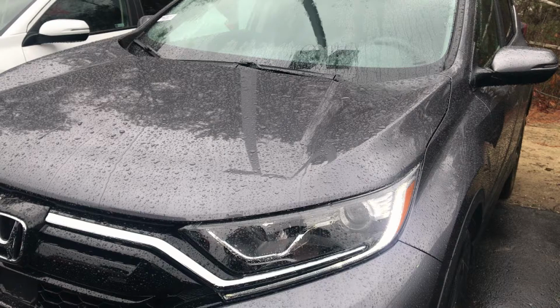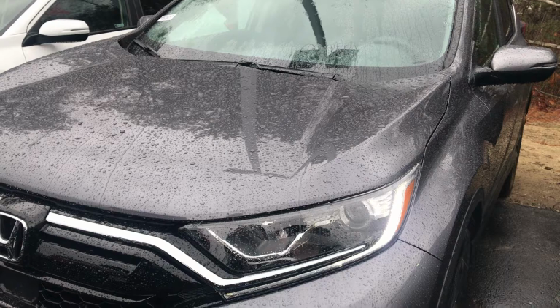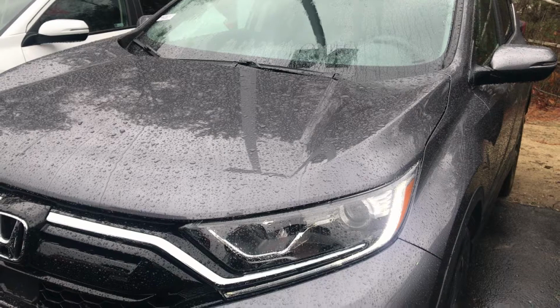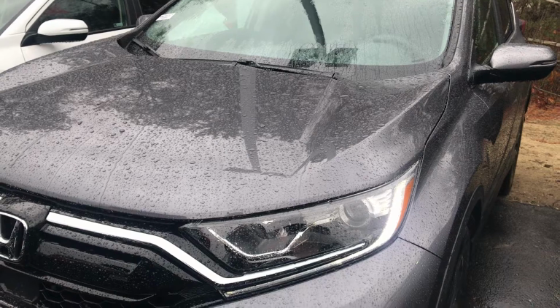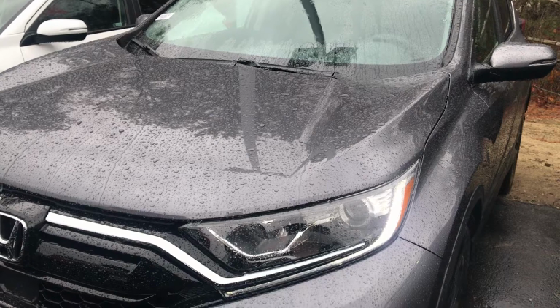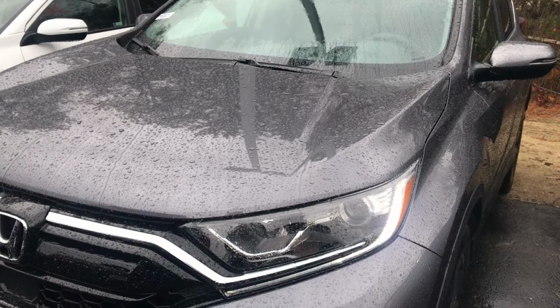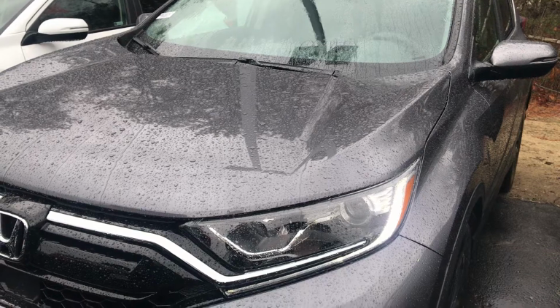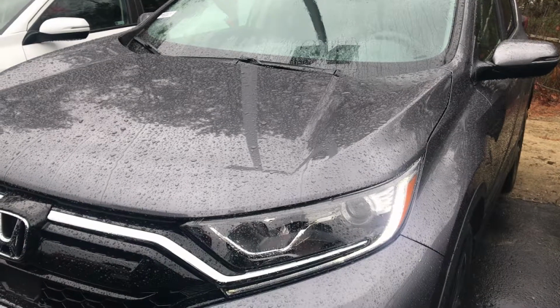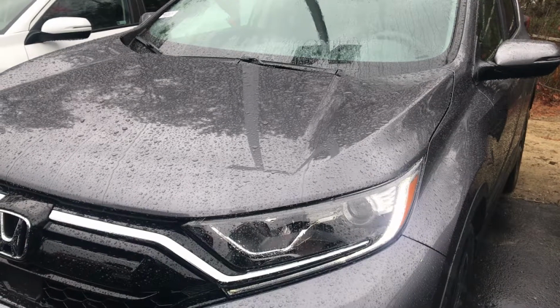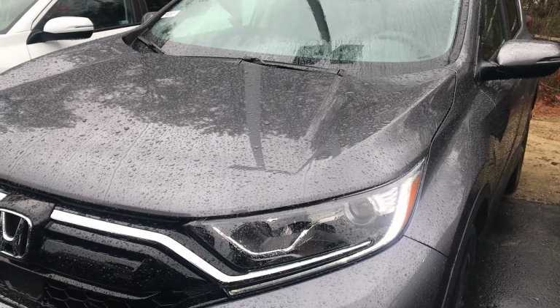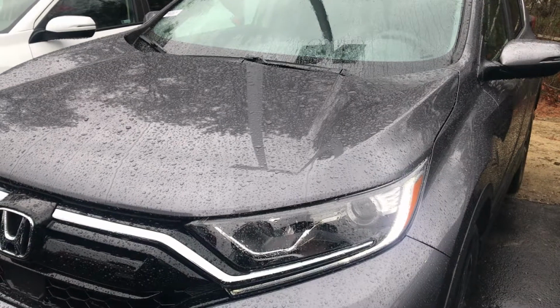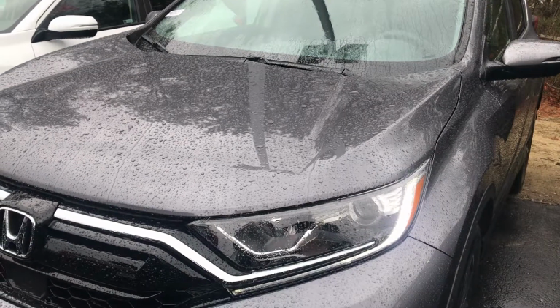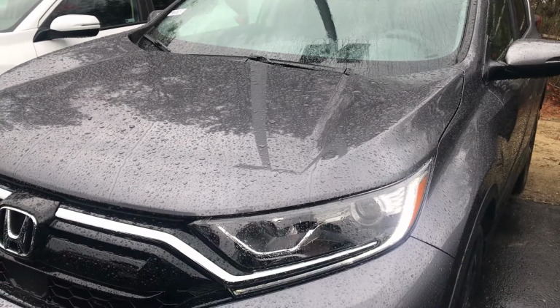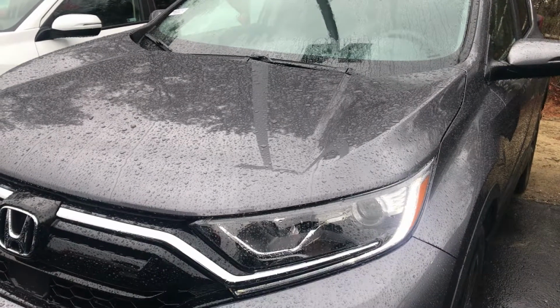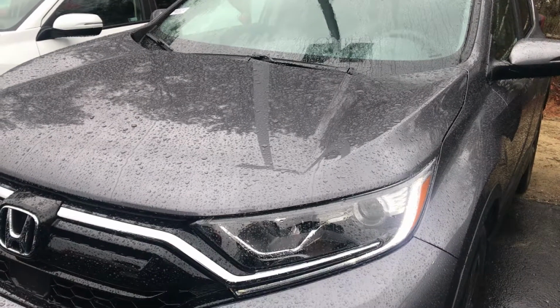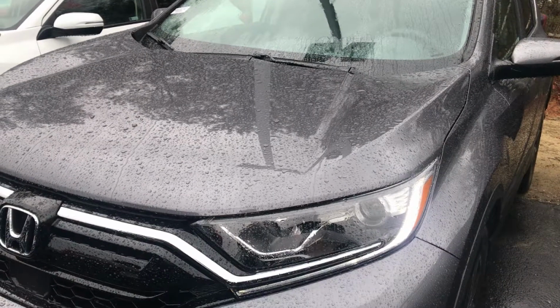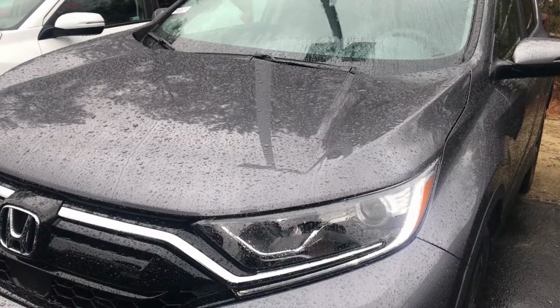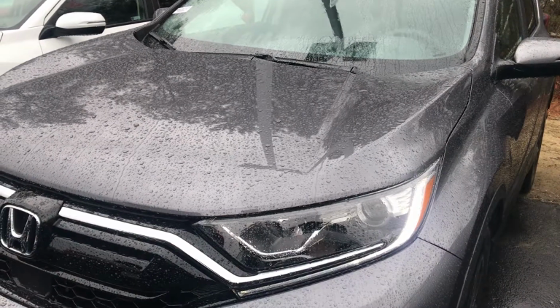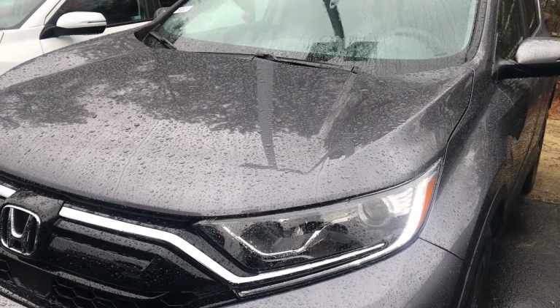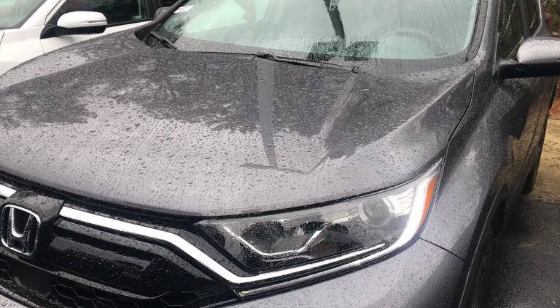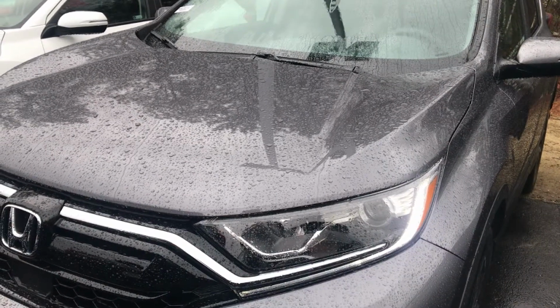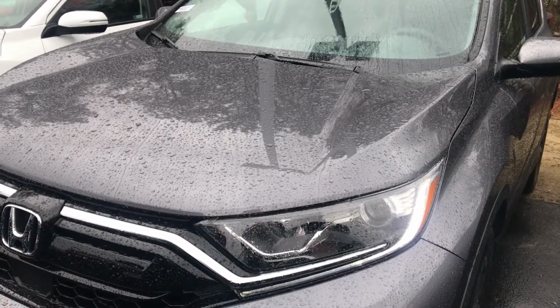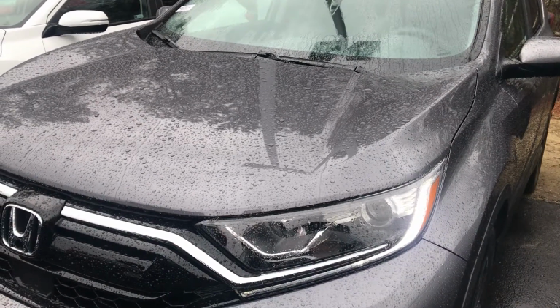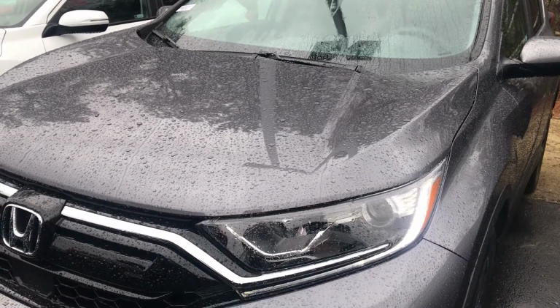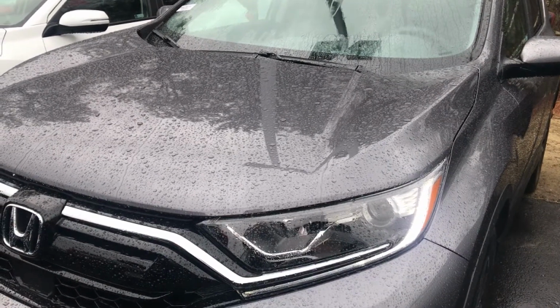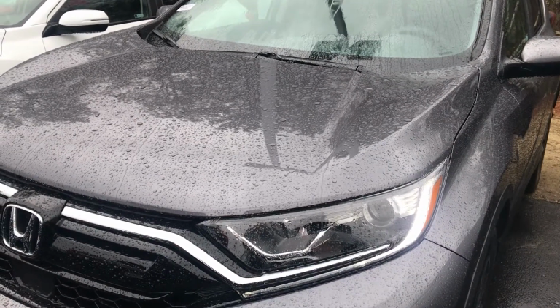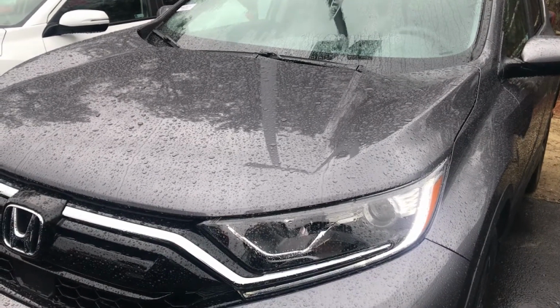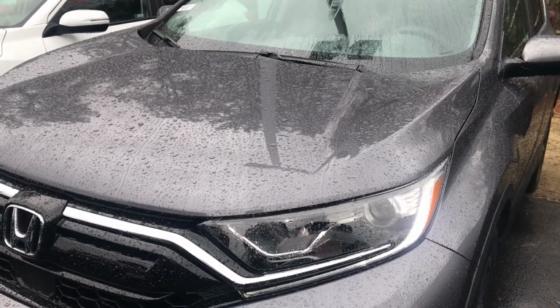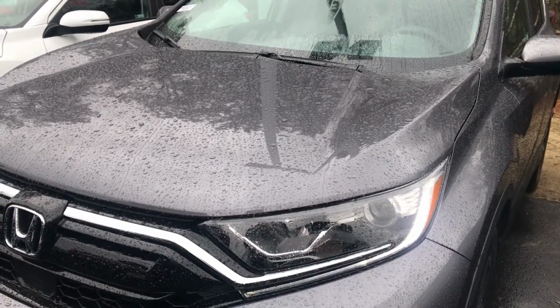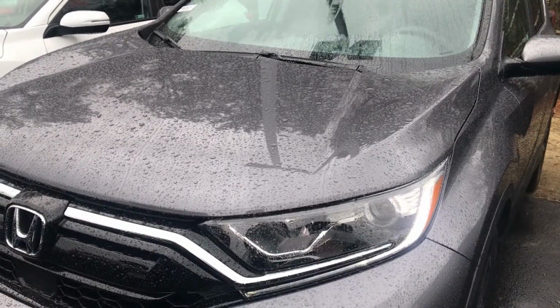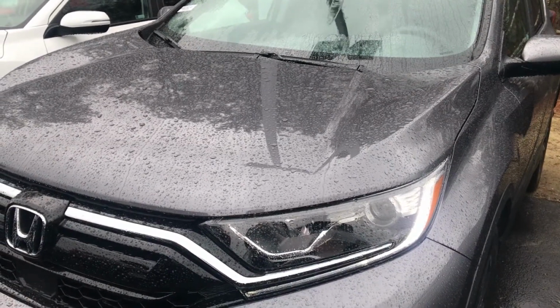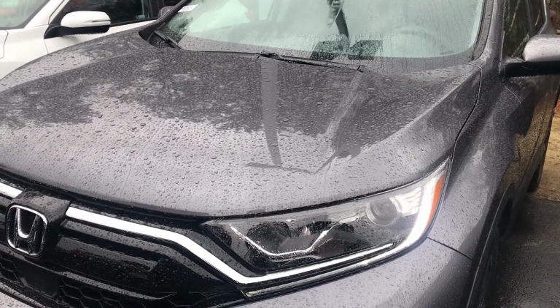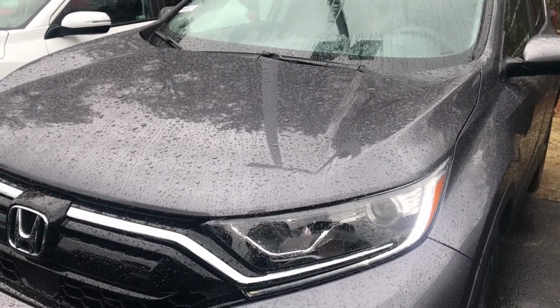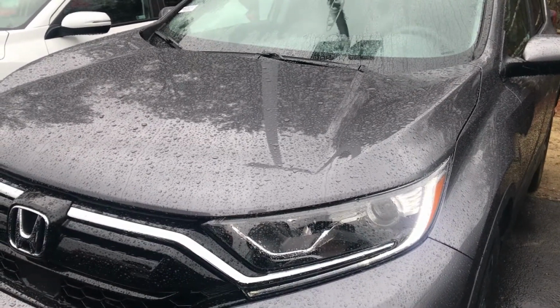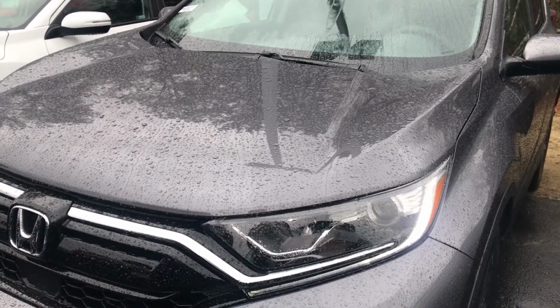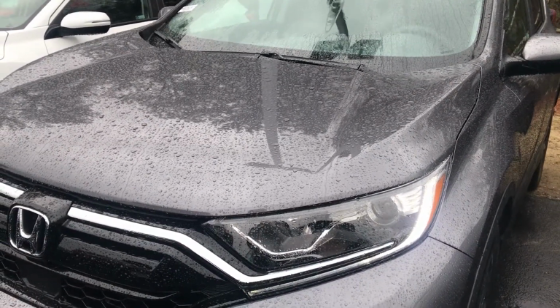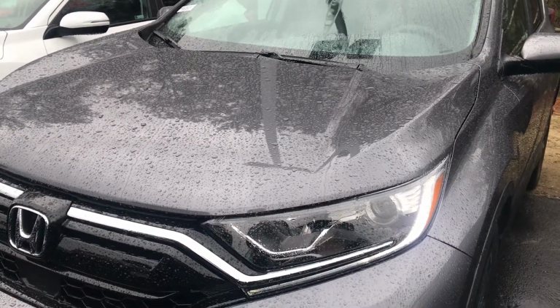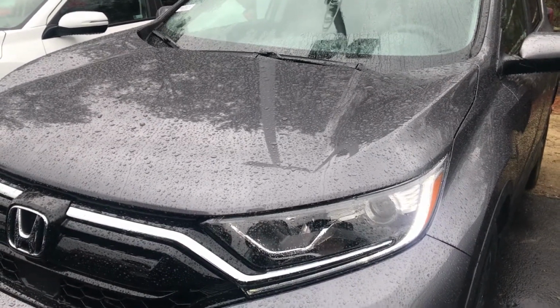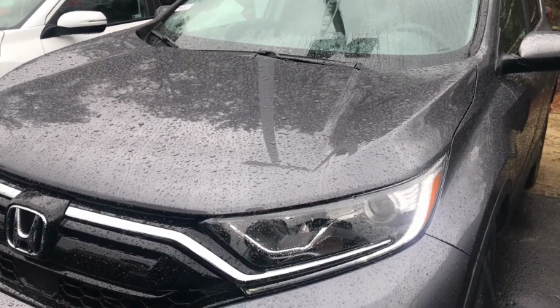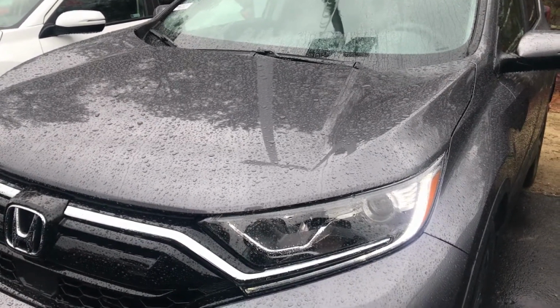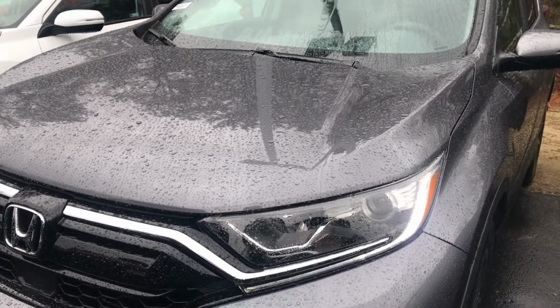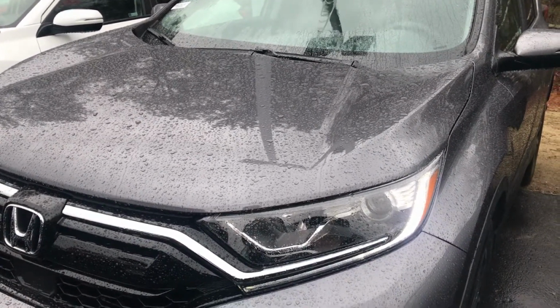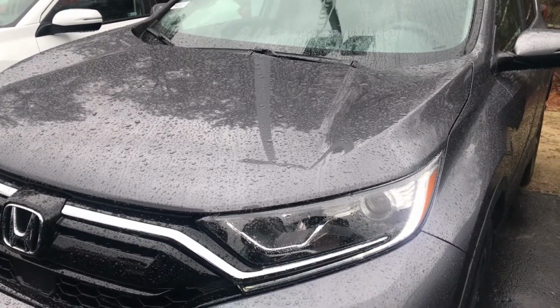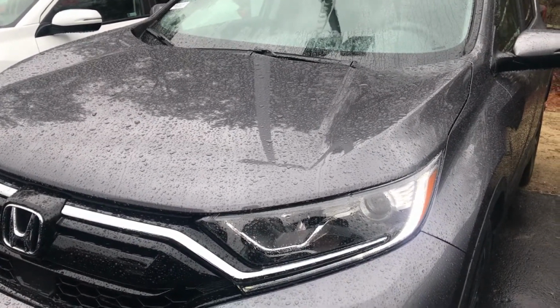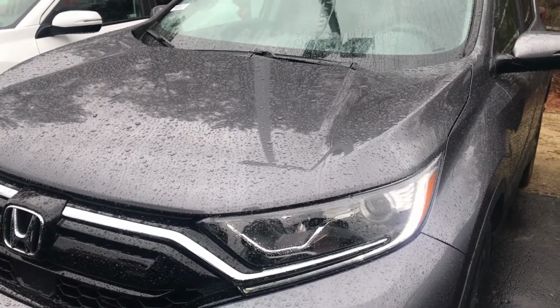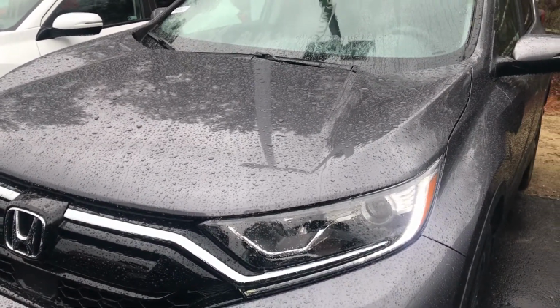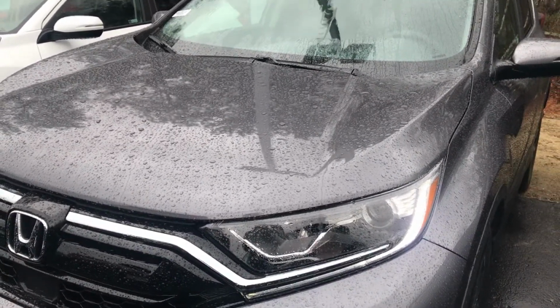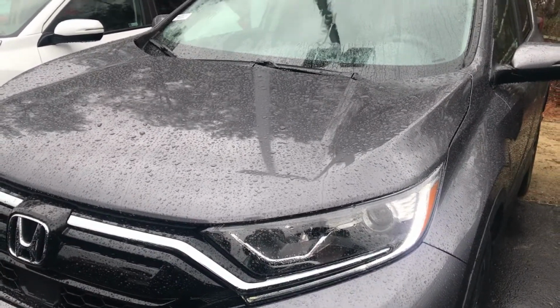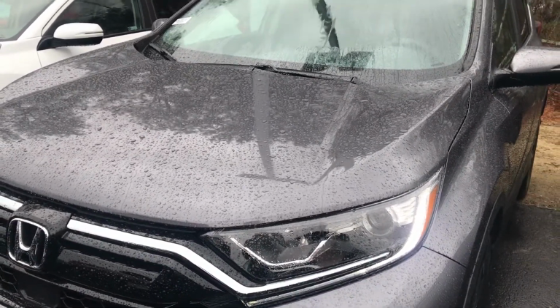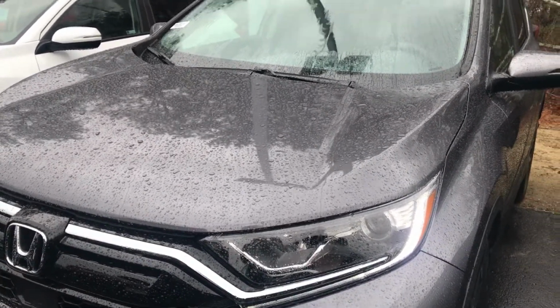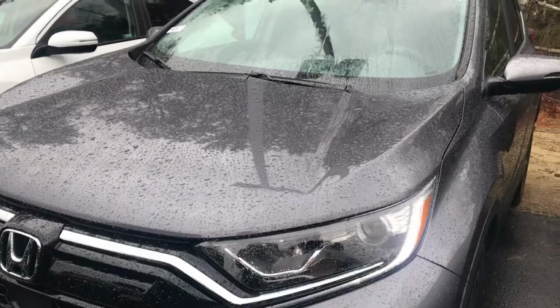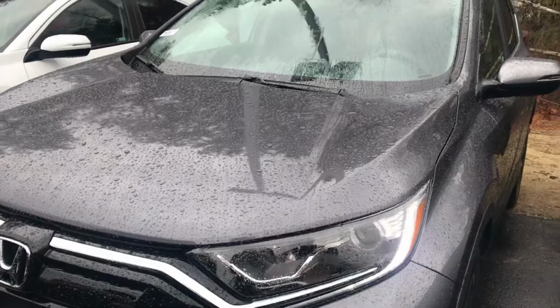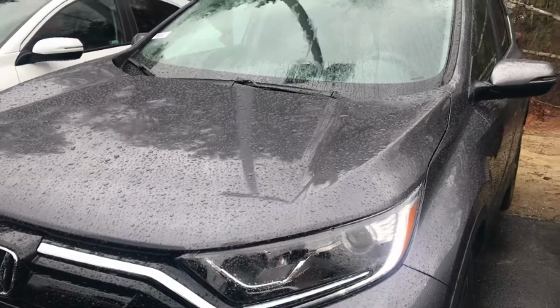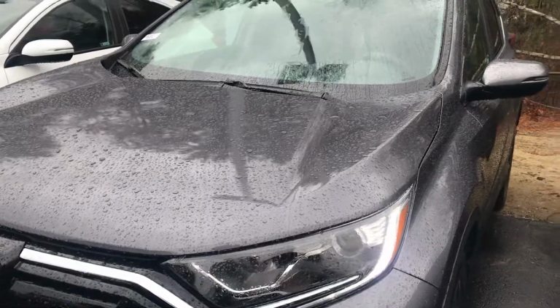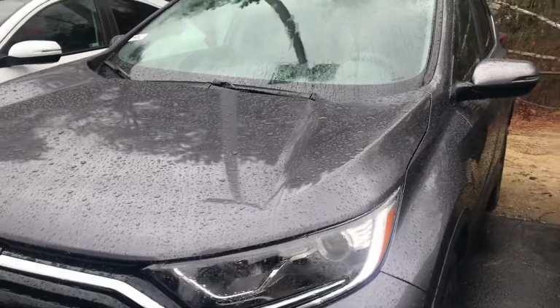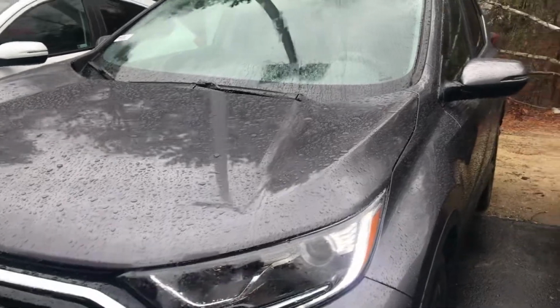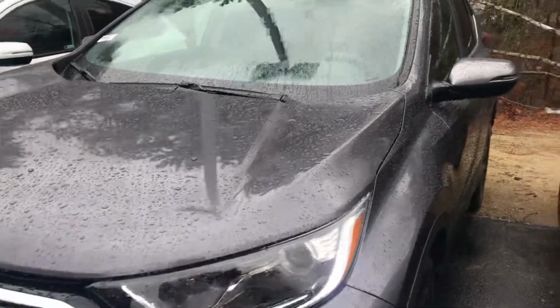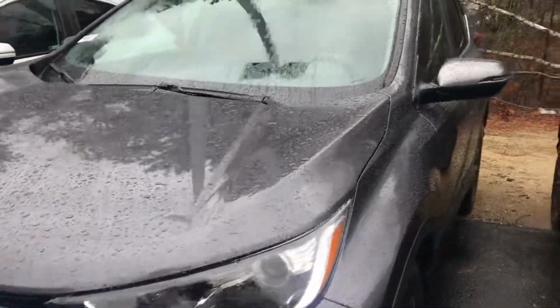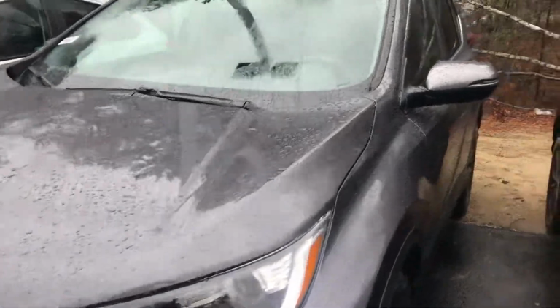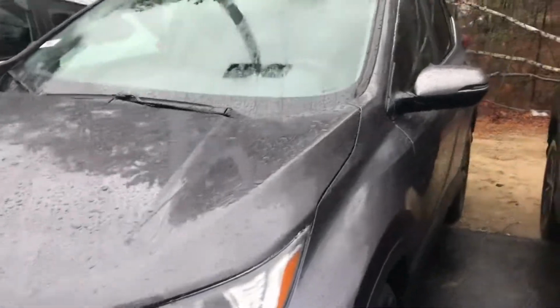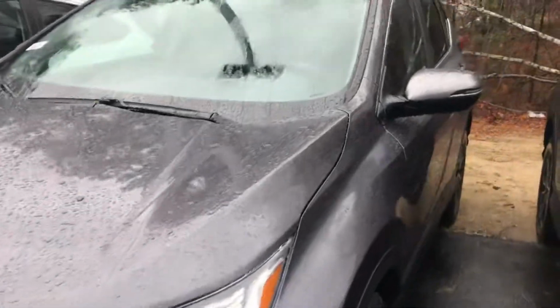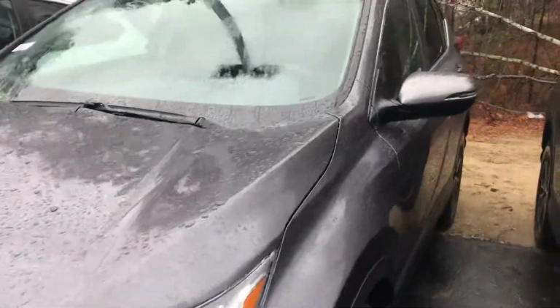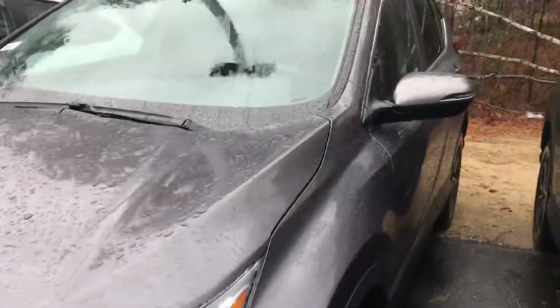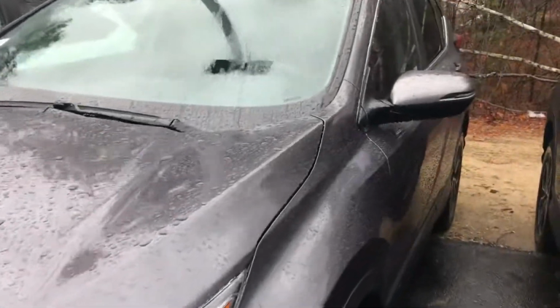Hi April, this is Elise over at AutoPair Honda showing you your new 2020 CR-V EX.